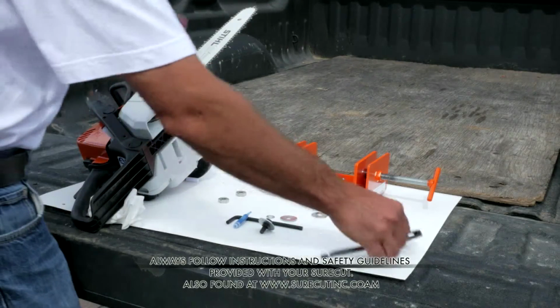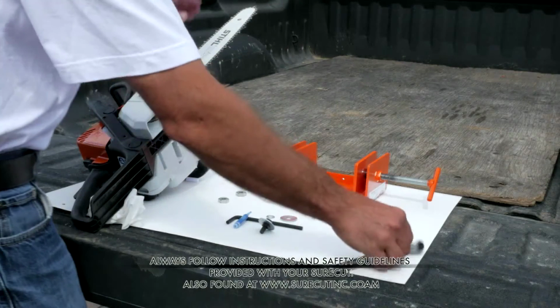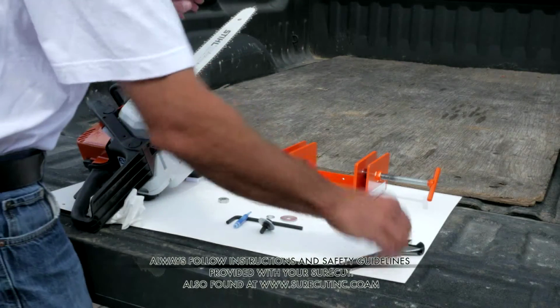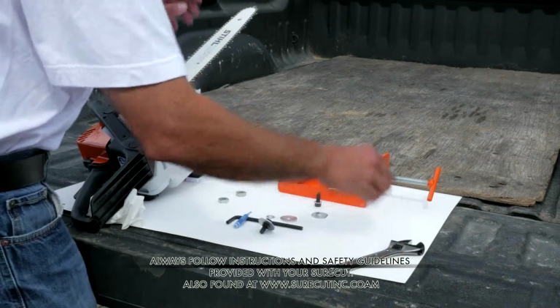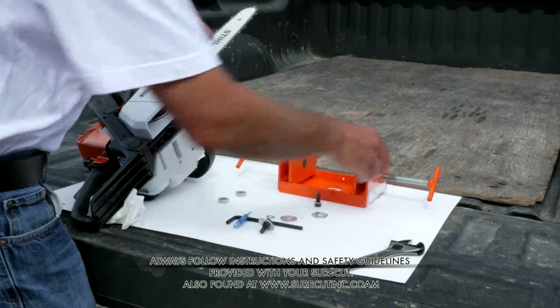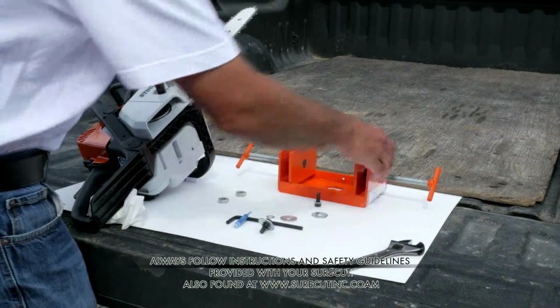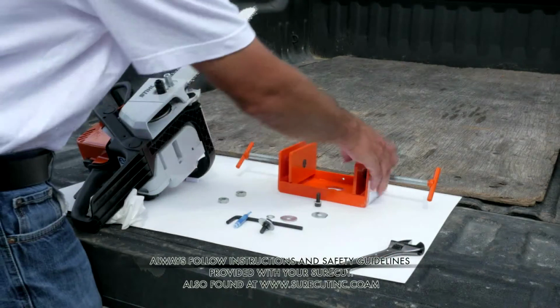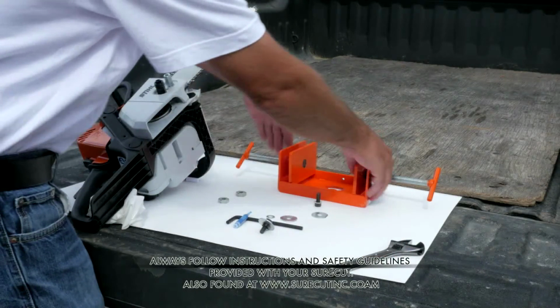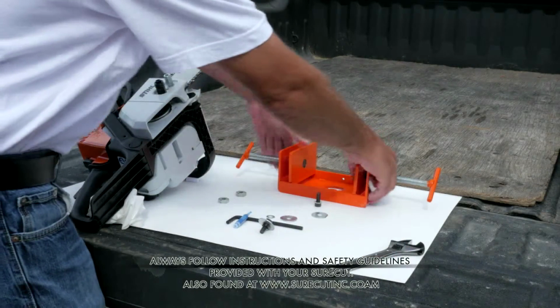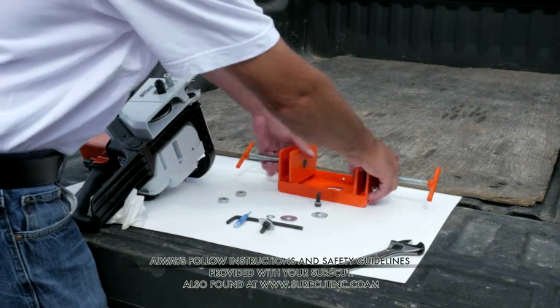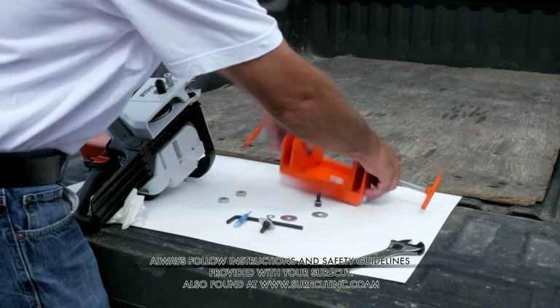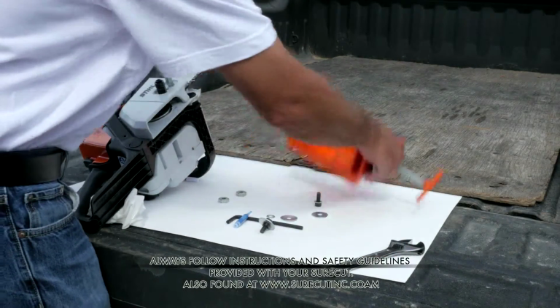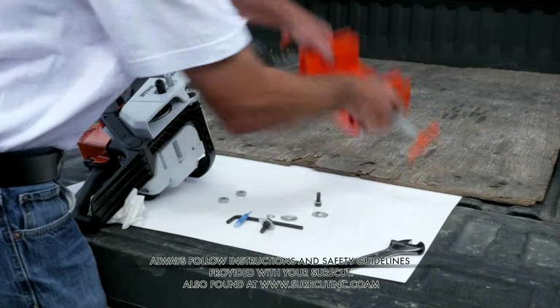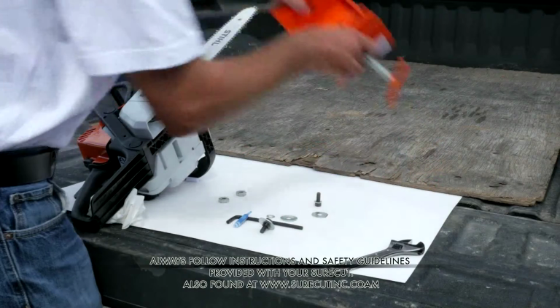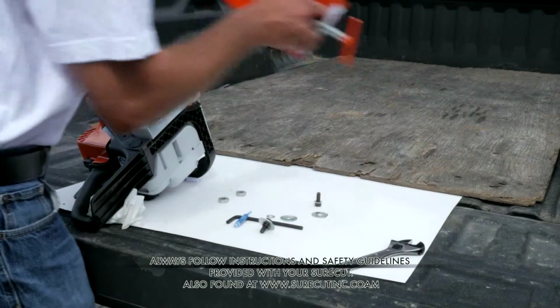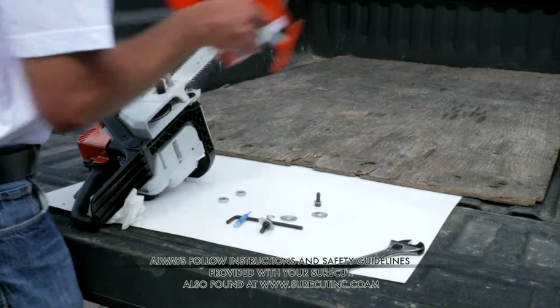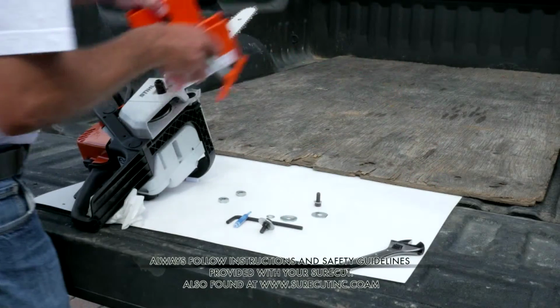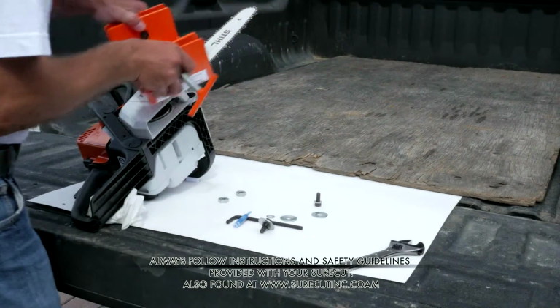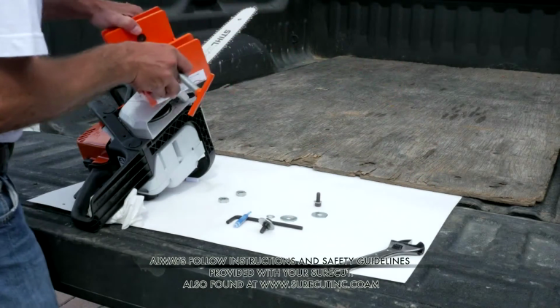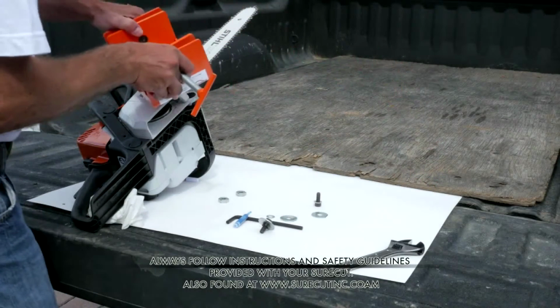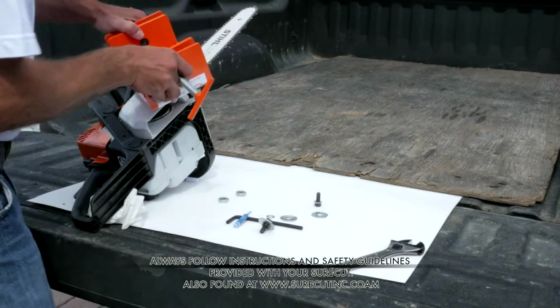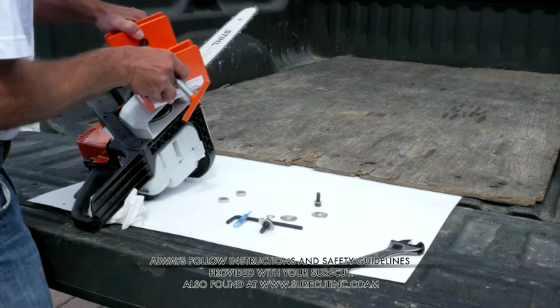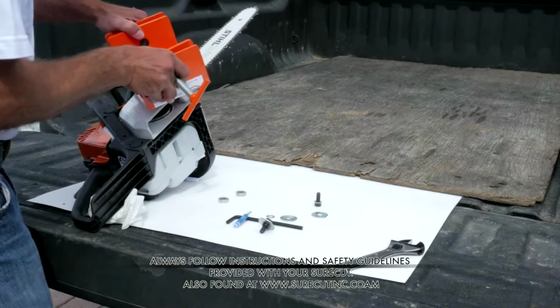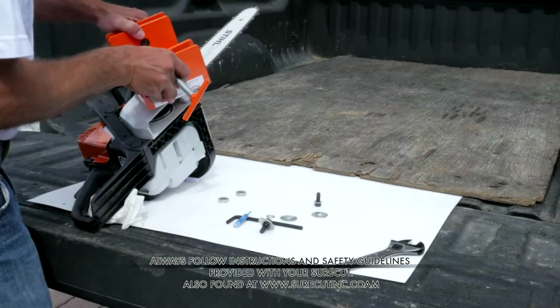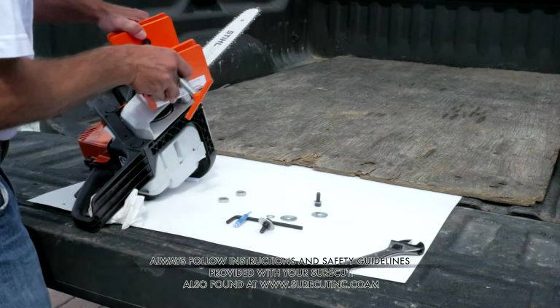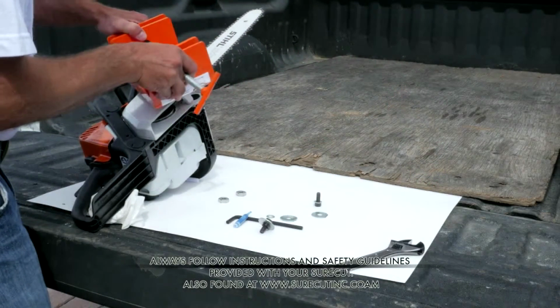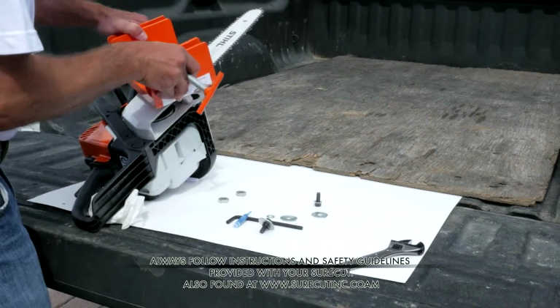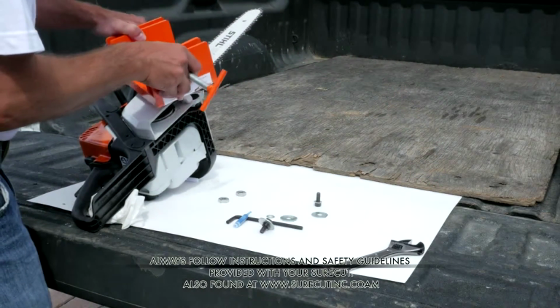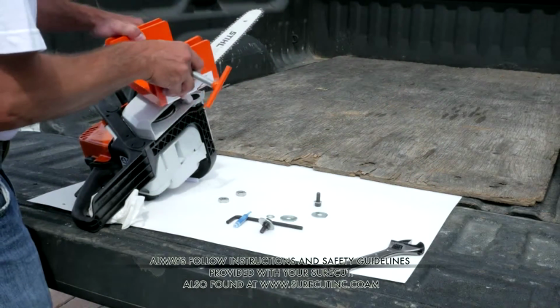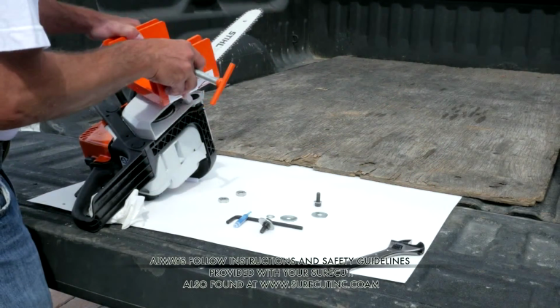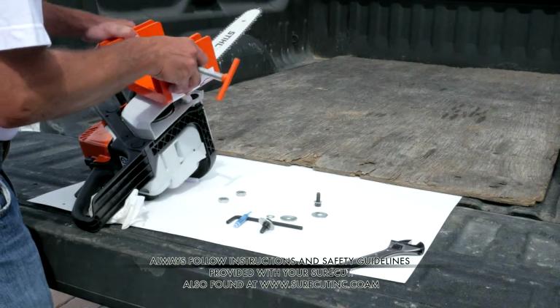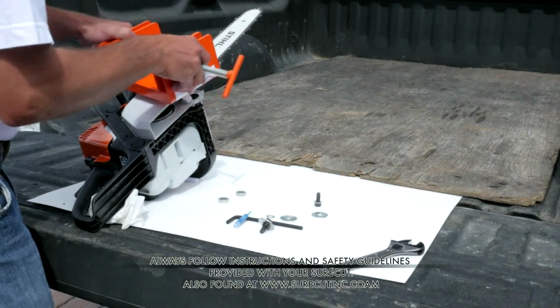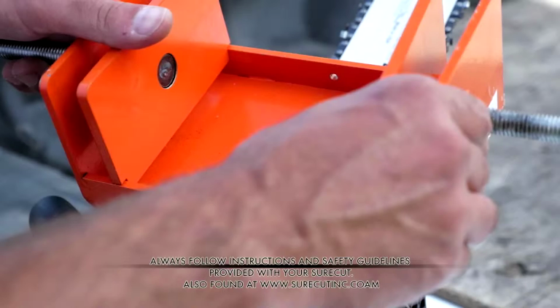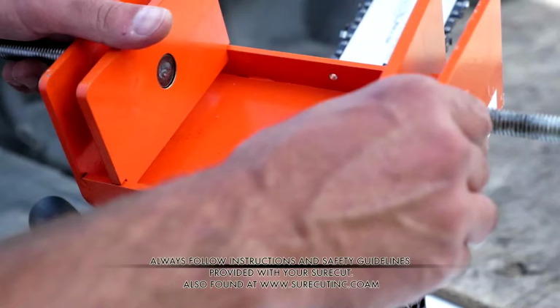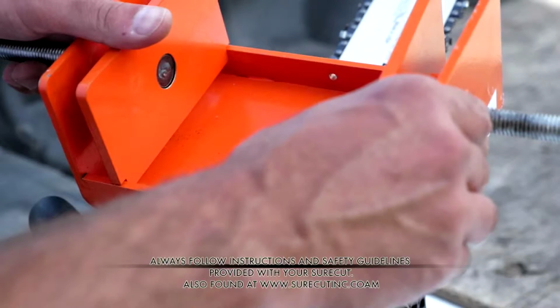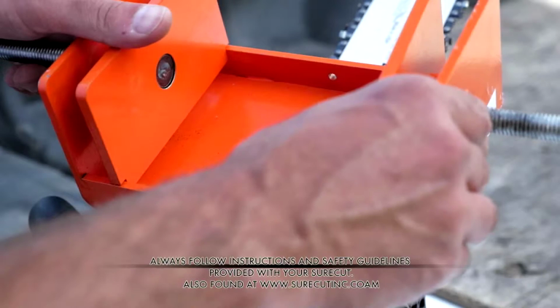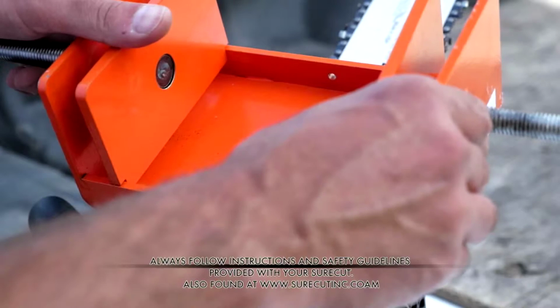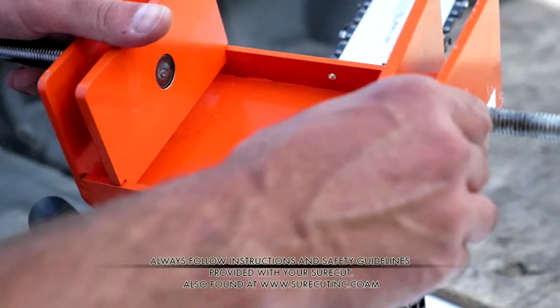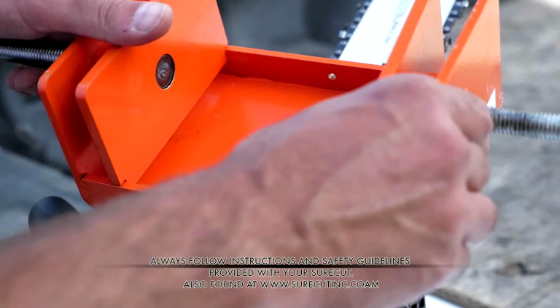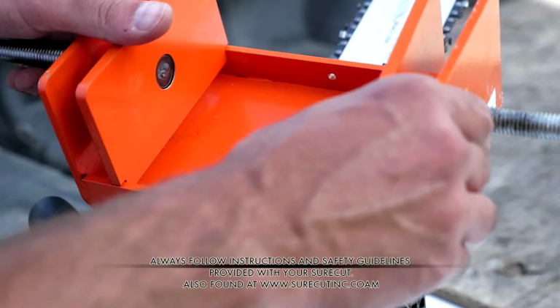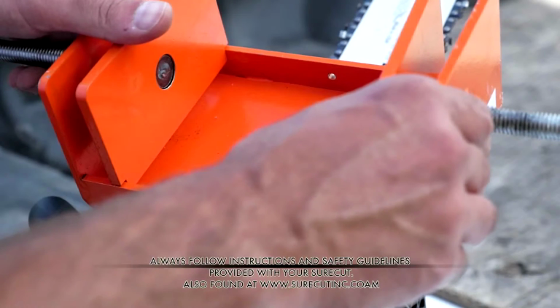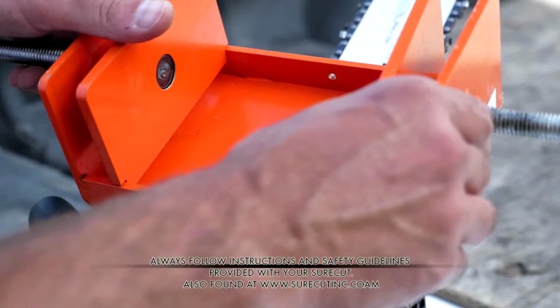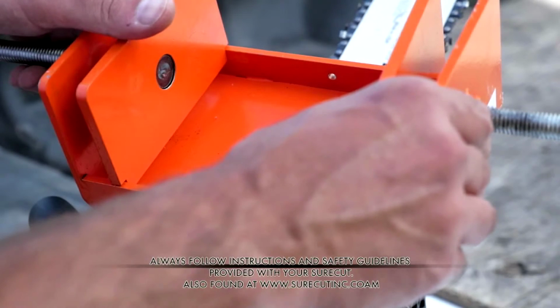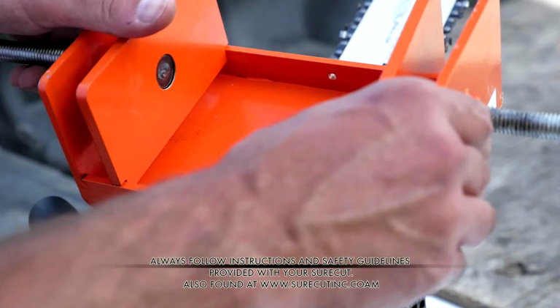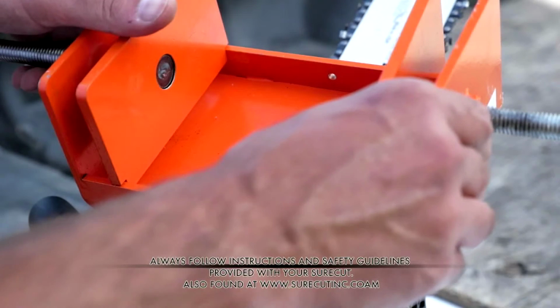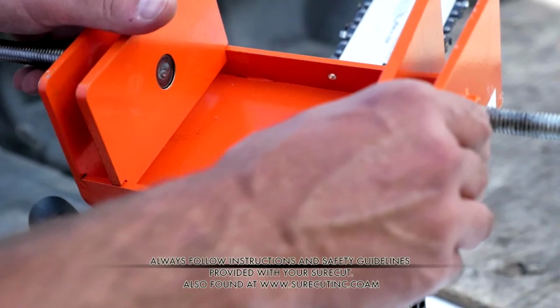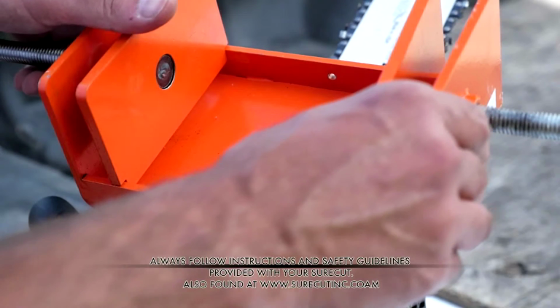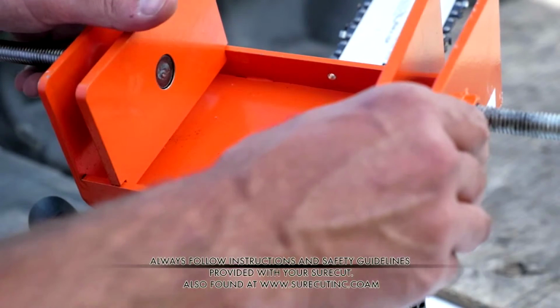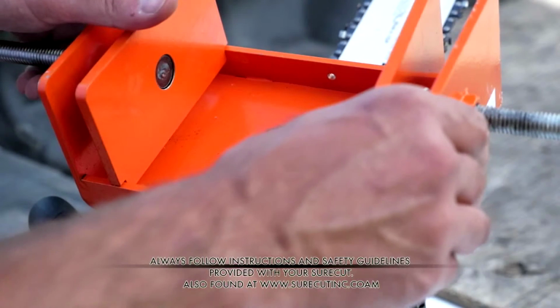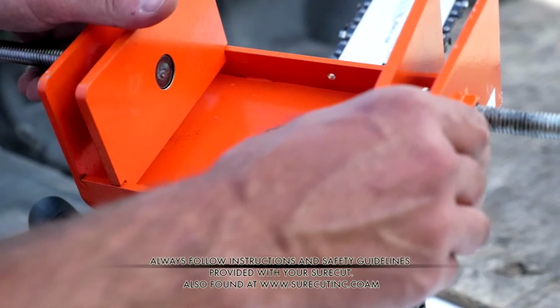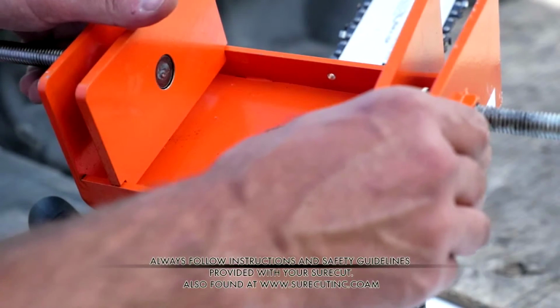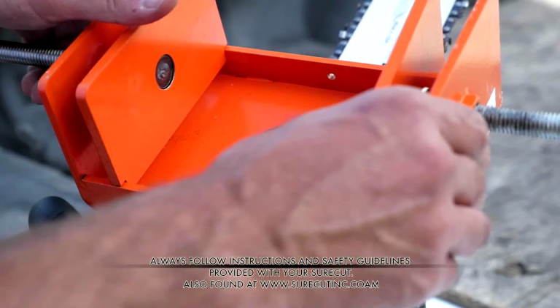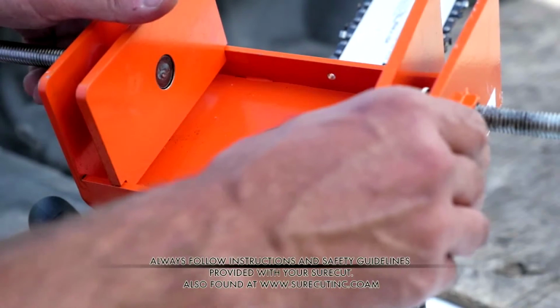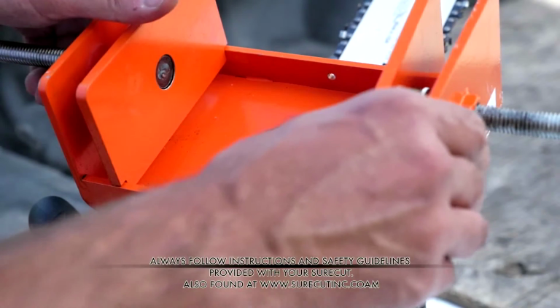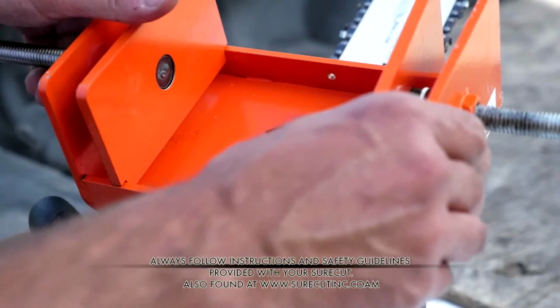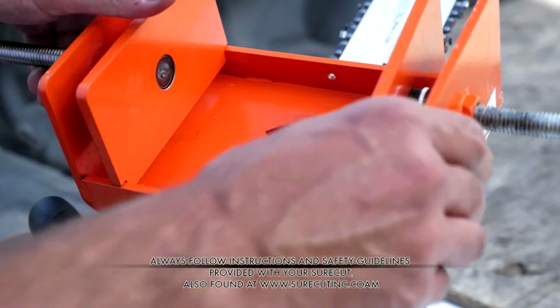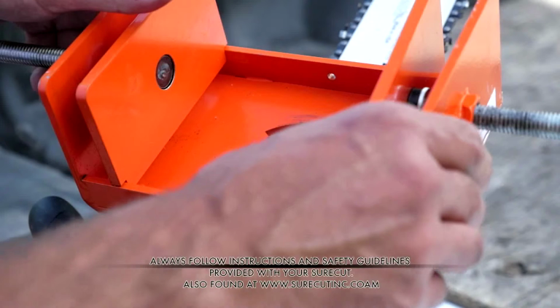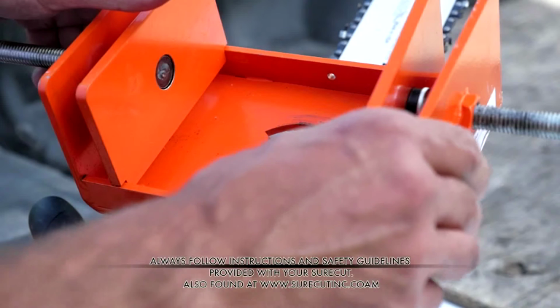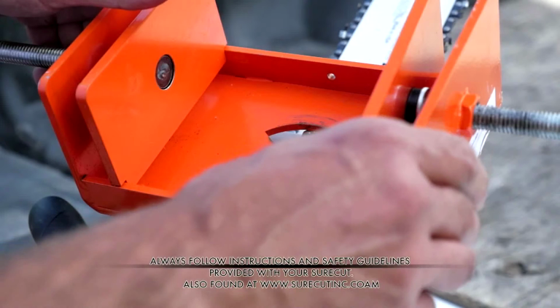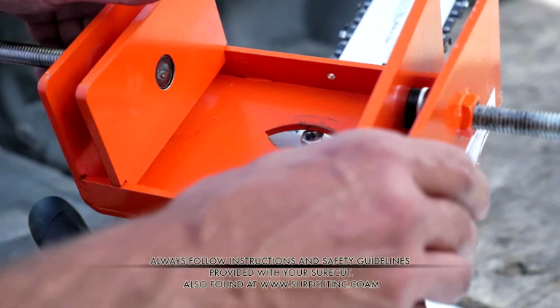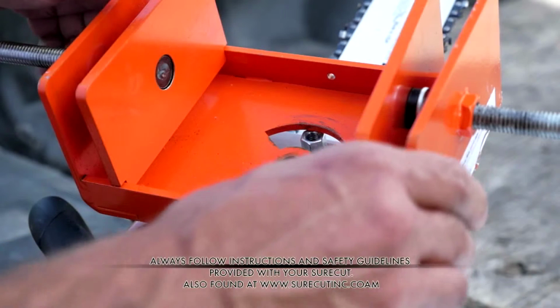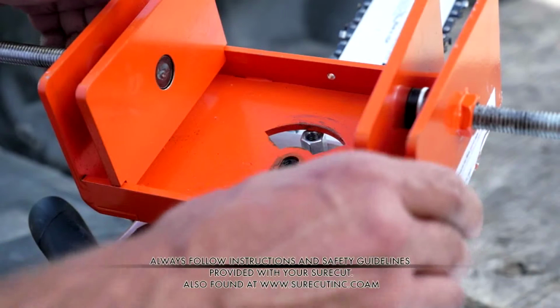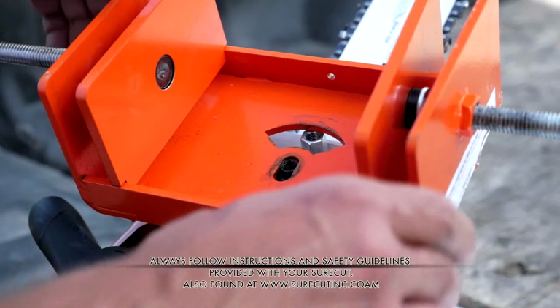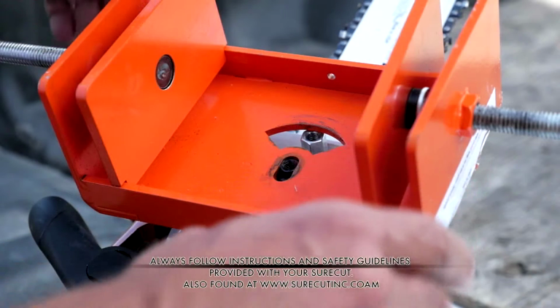Now you're ready to fasten the SureCut to your chainsaw. Place the SureCut into the slots provided.